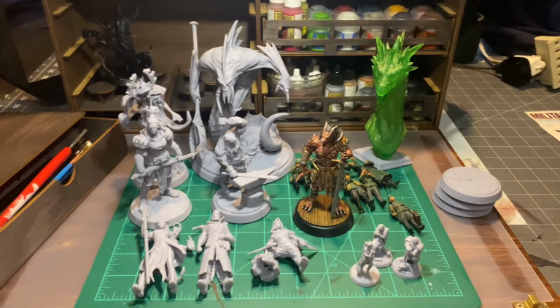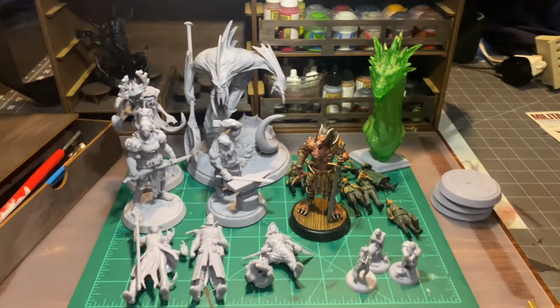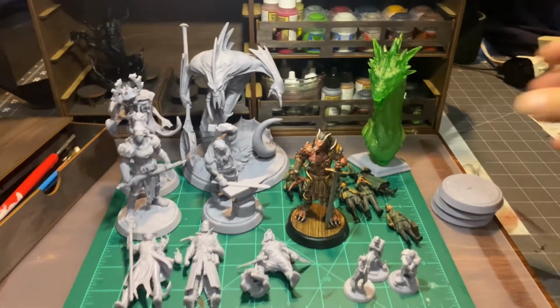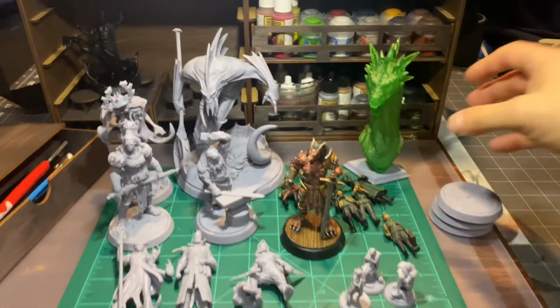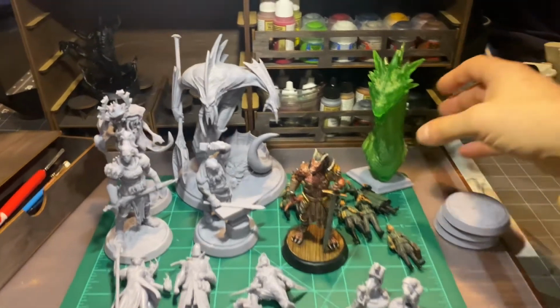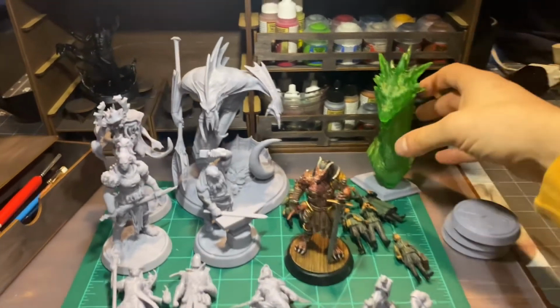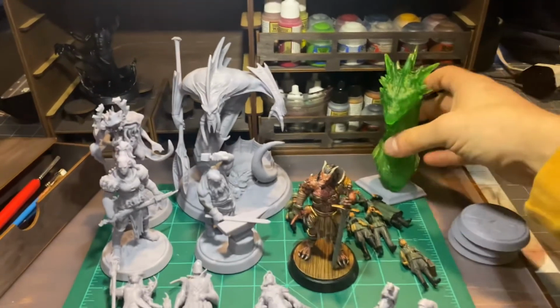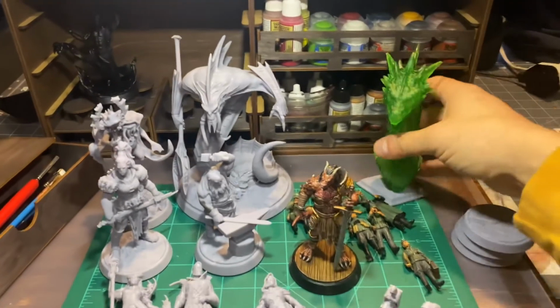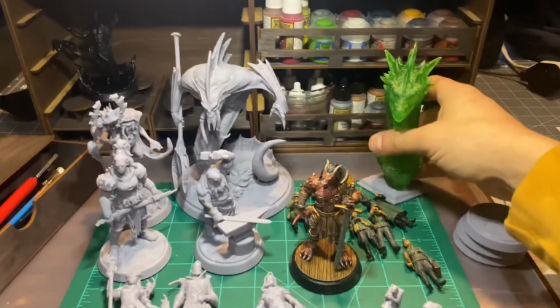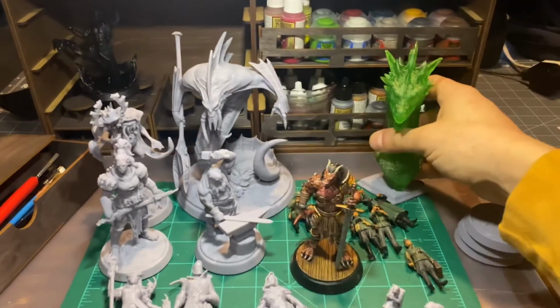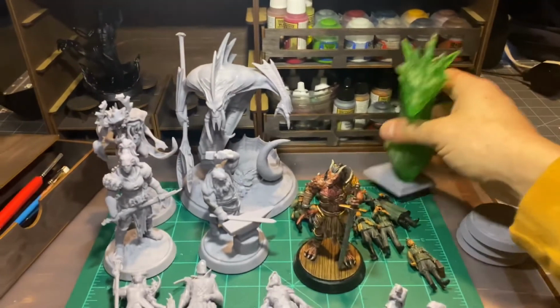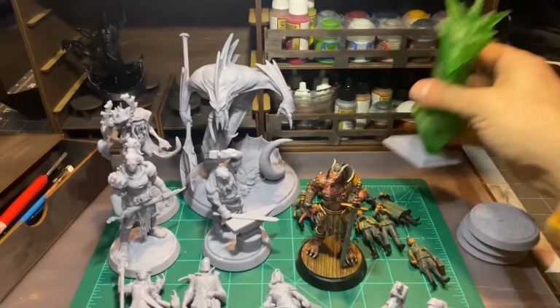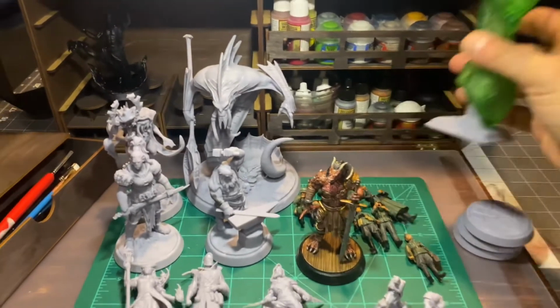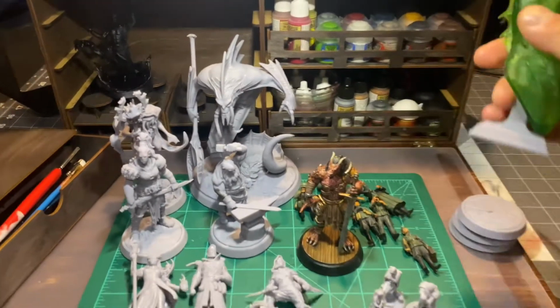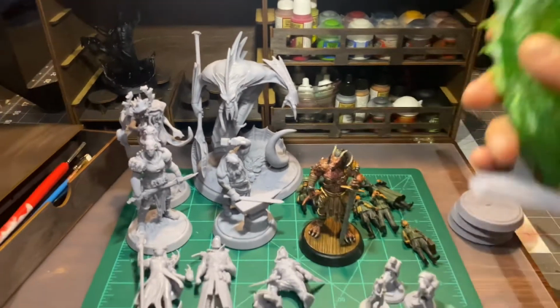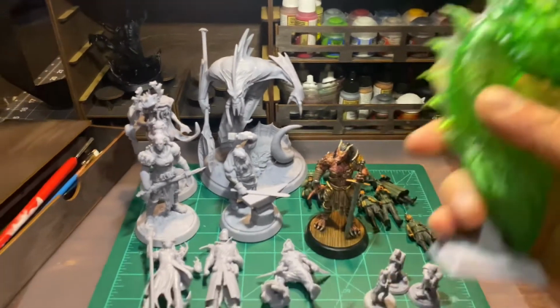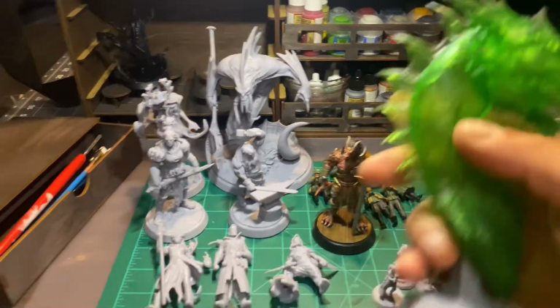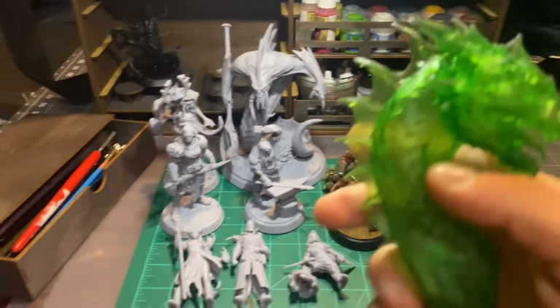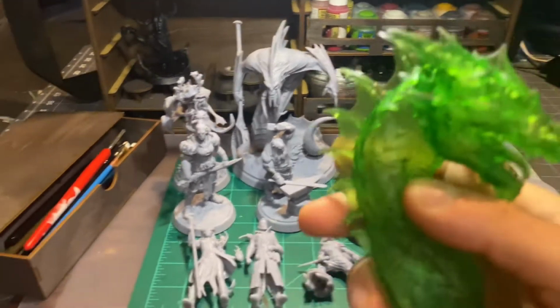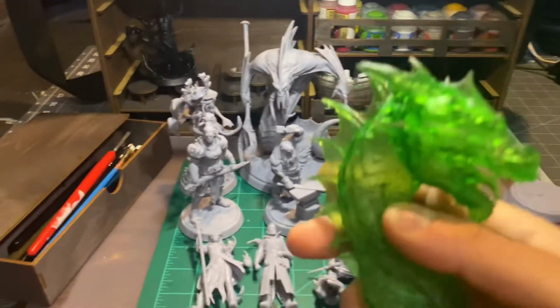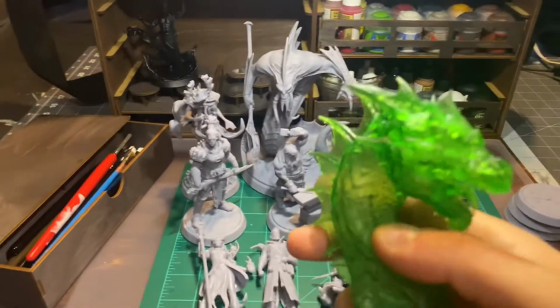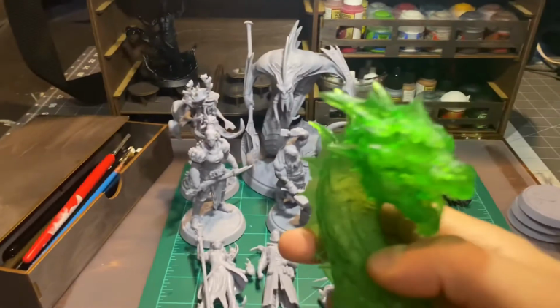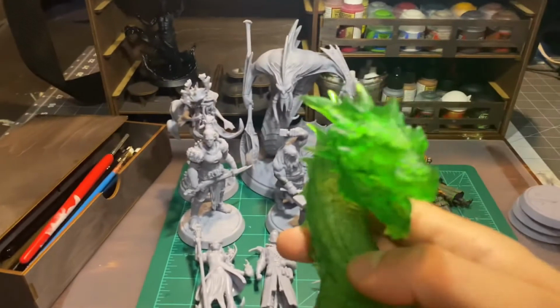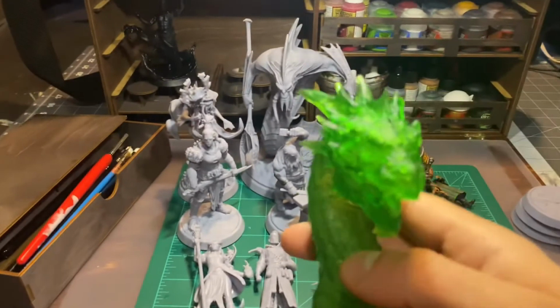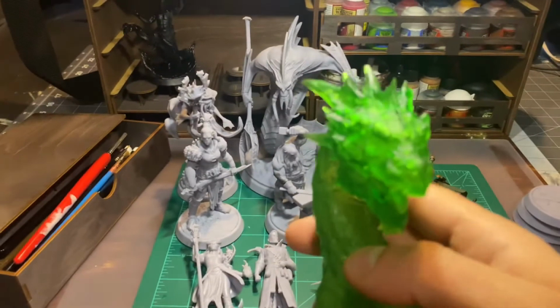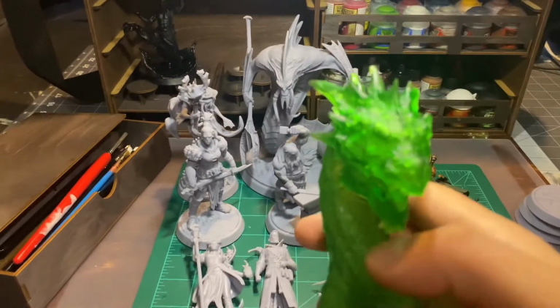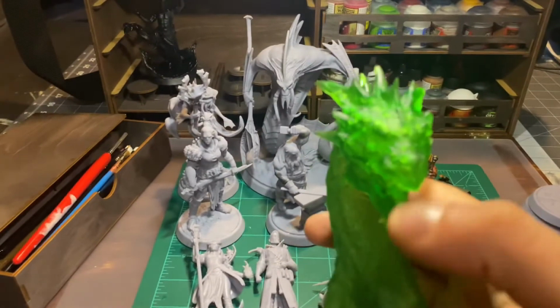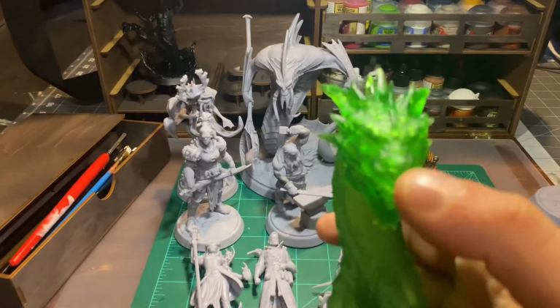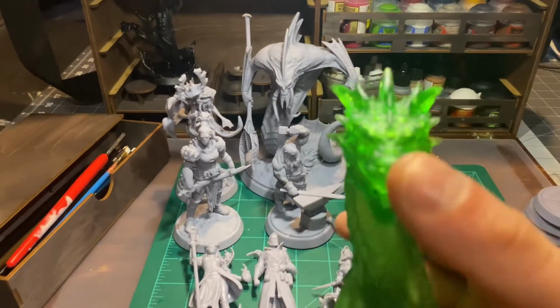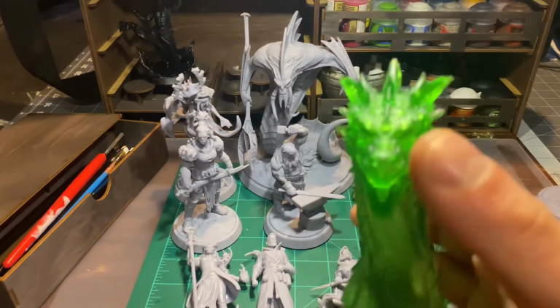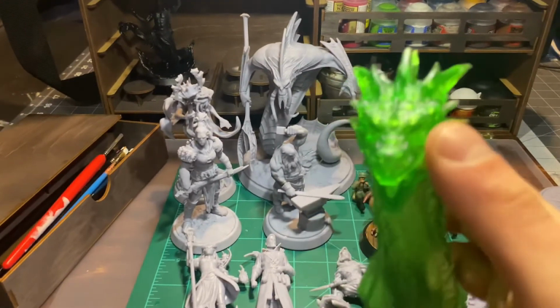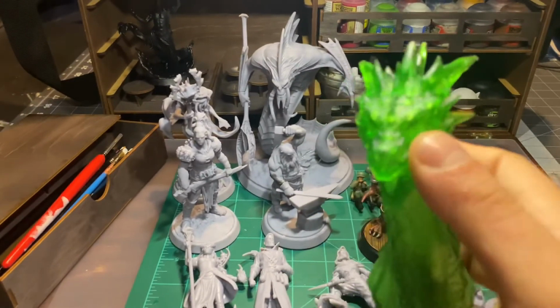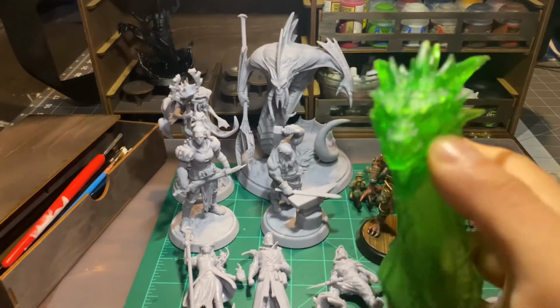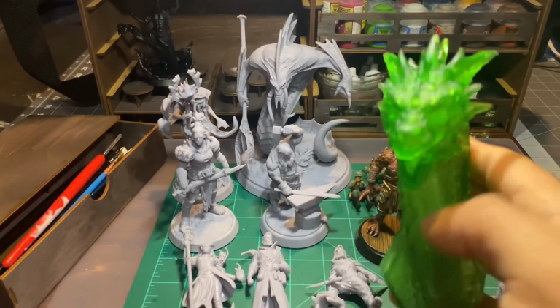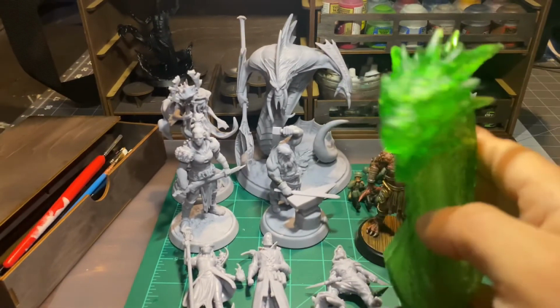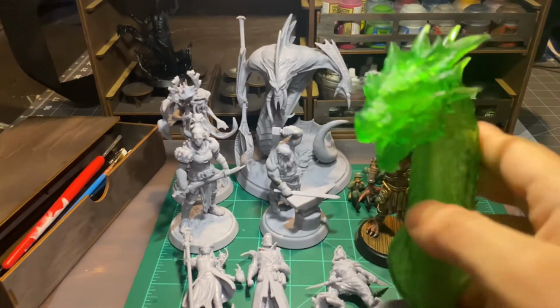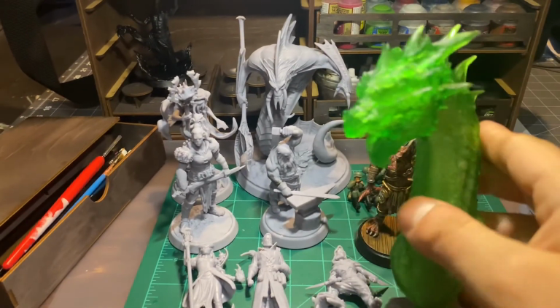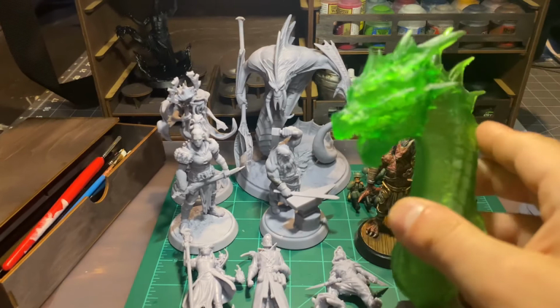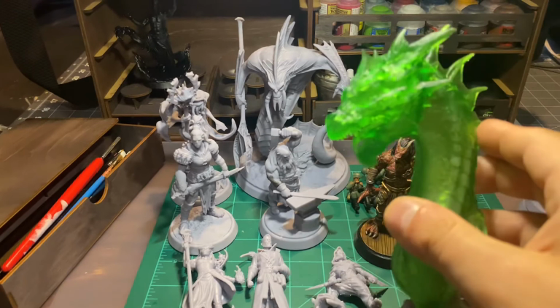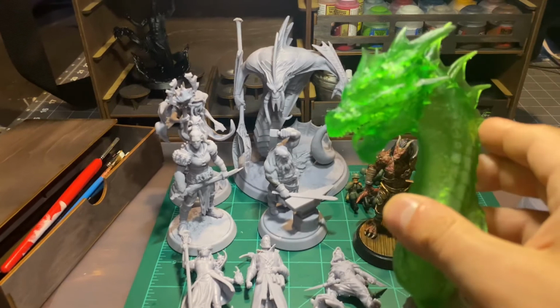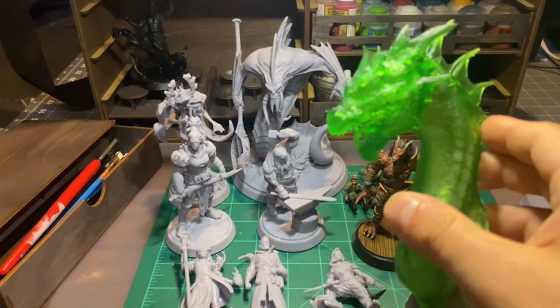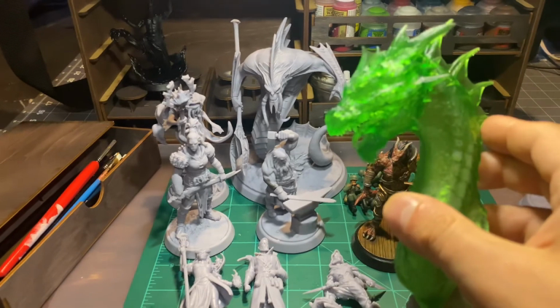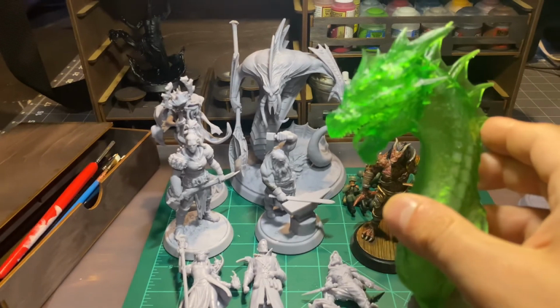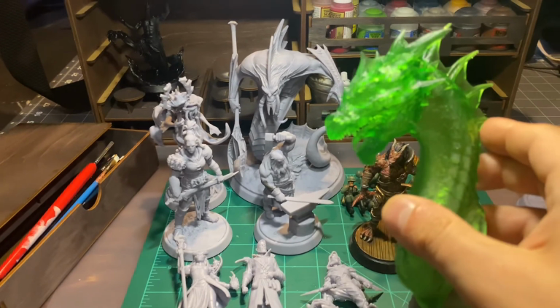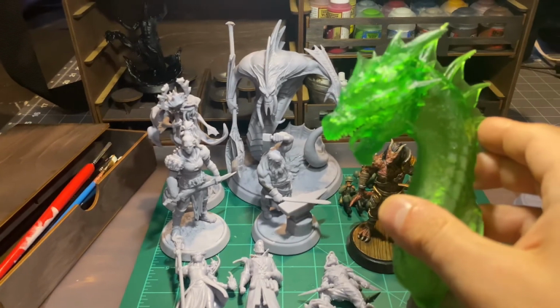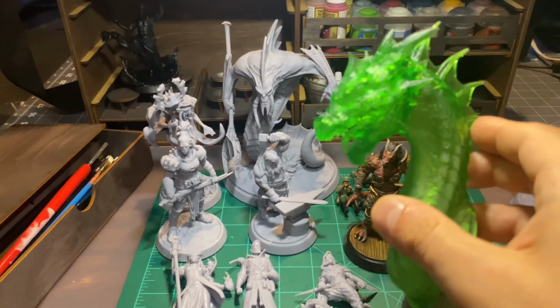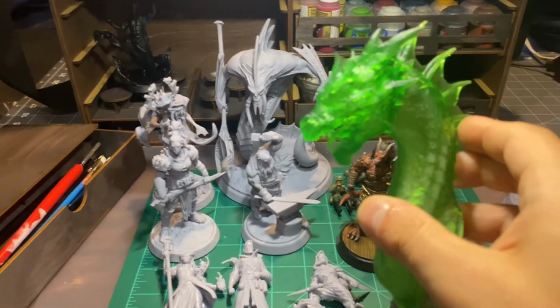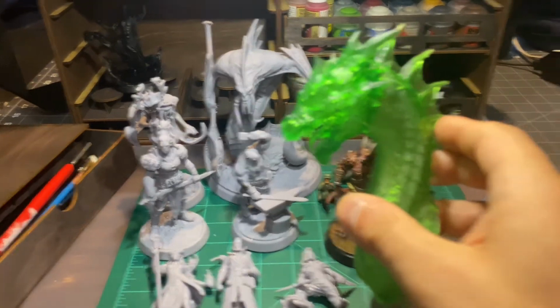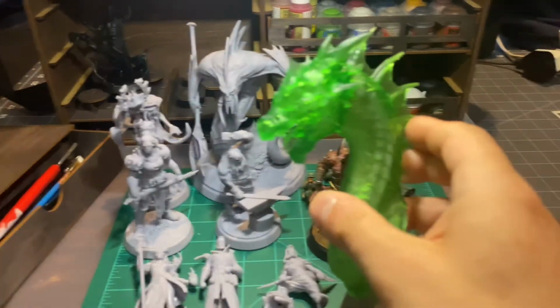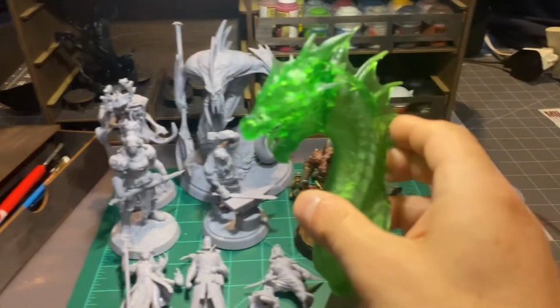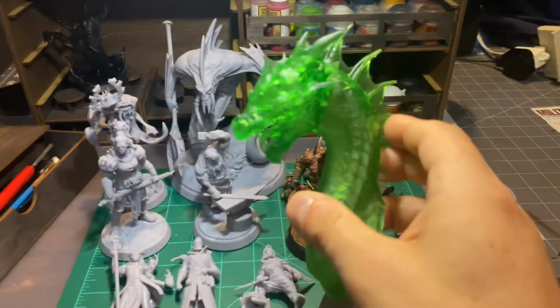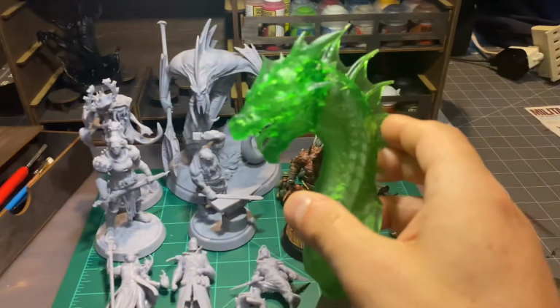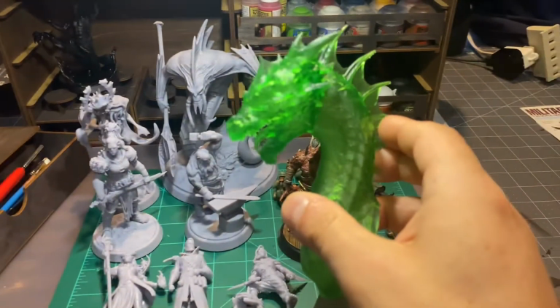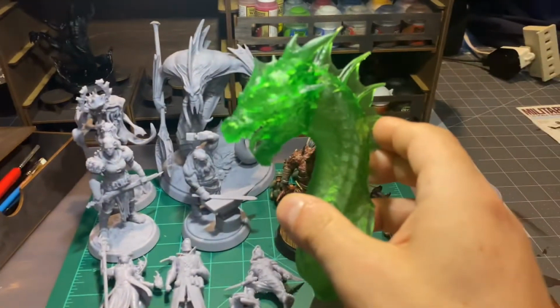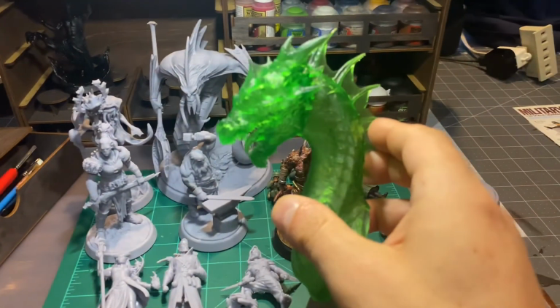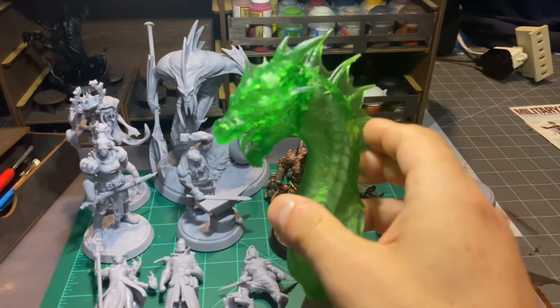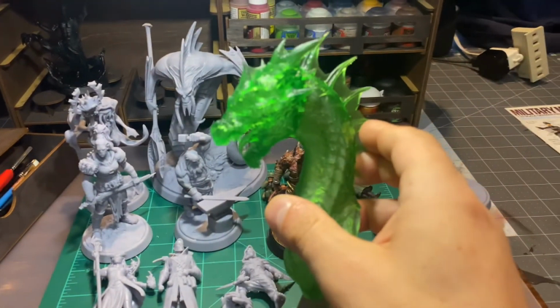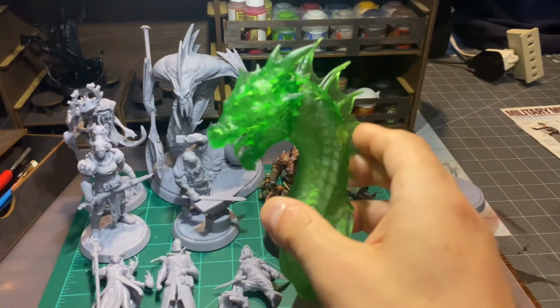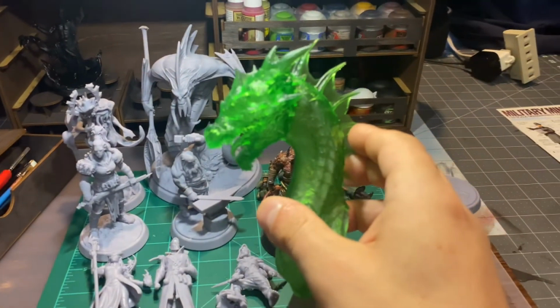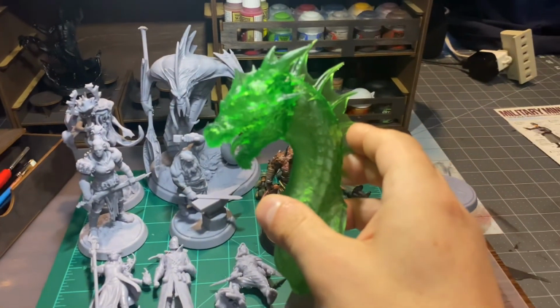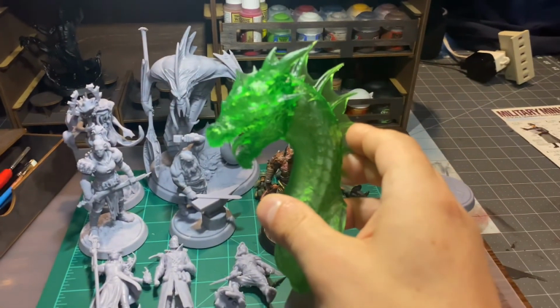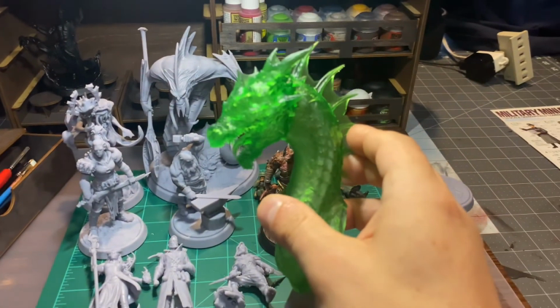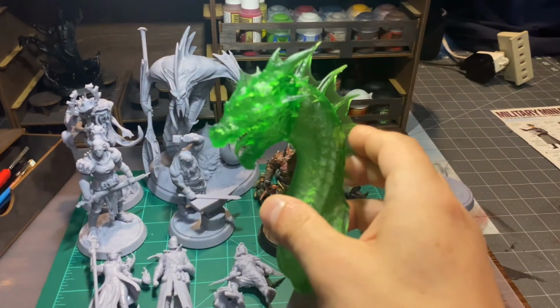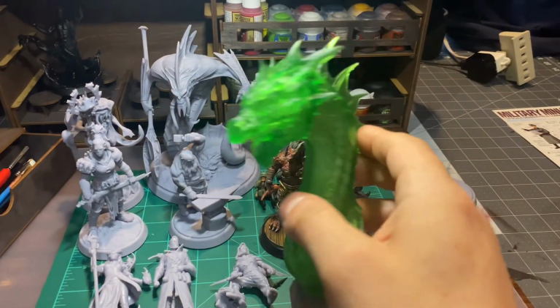They also have busts too. Here's a dragon bust, and they have other busts of the characters and things like that.